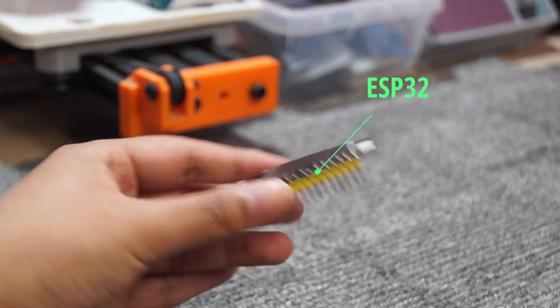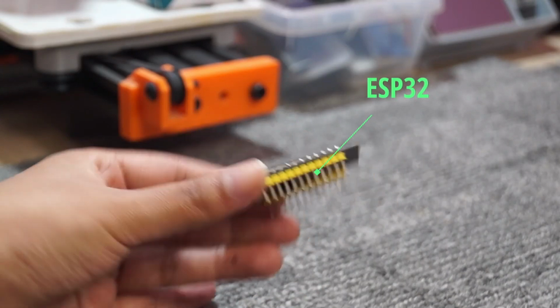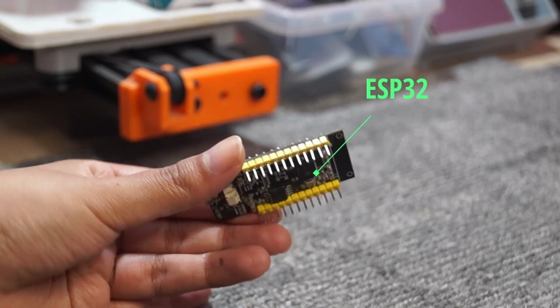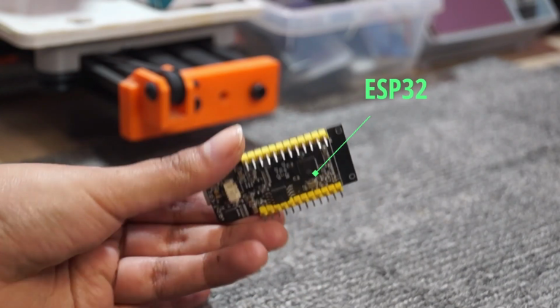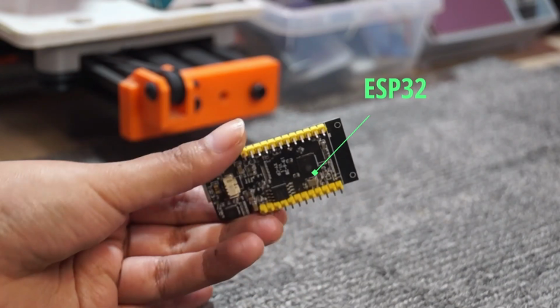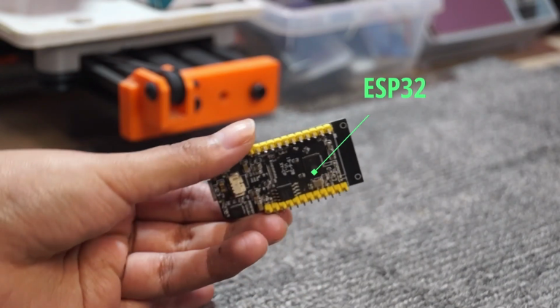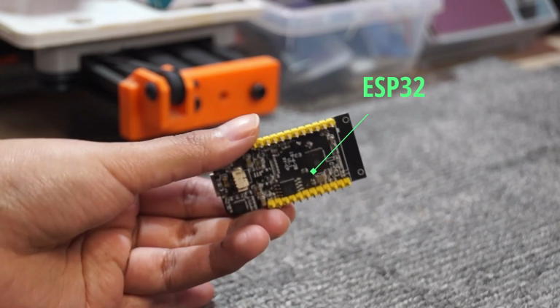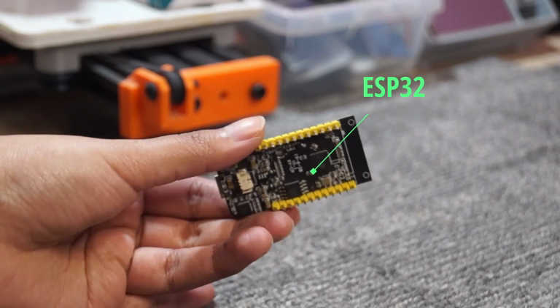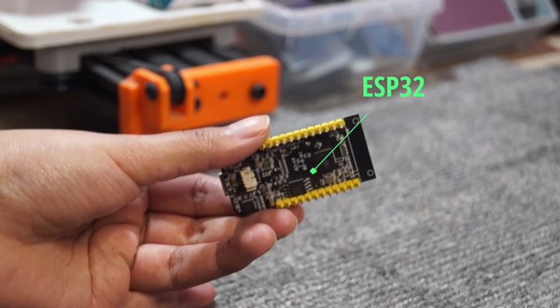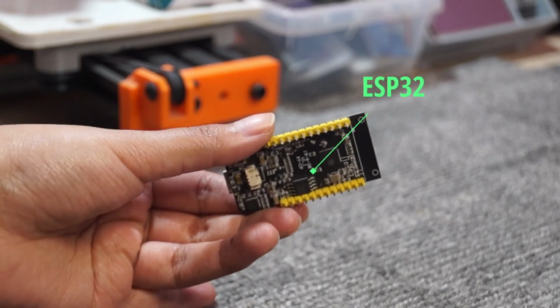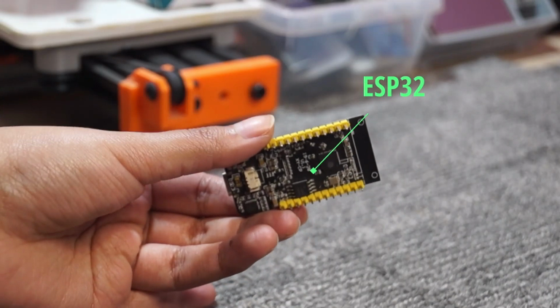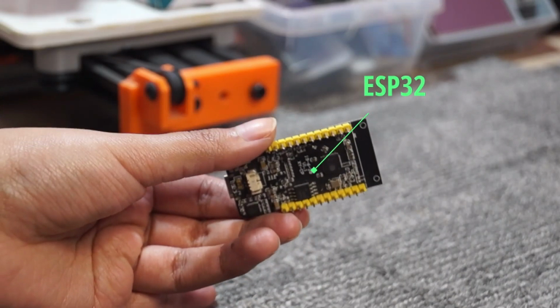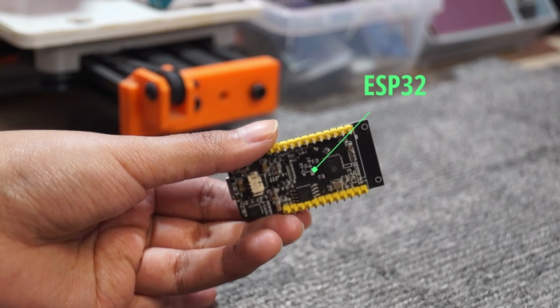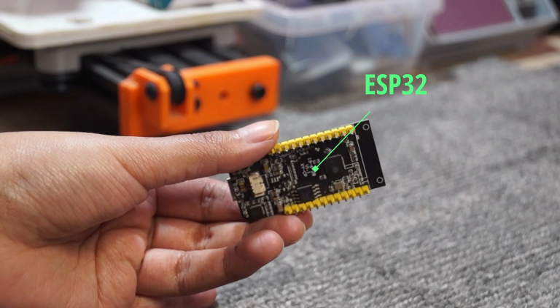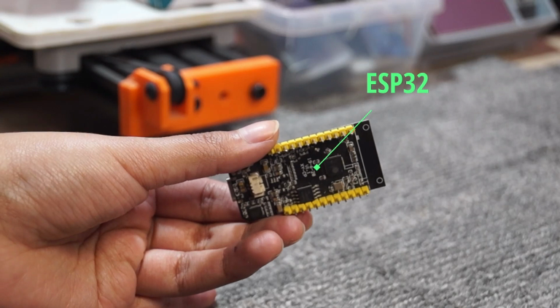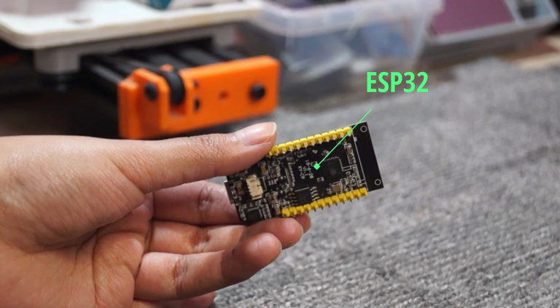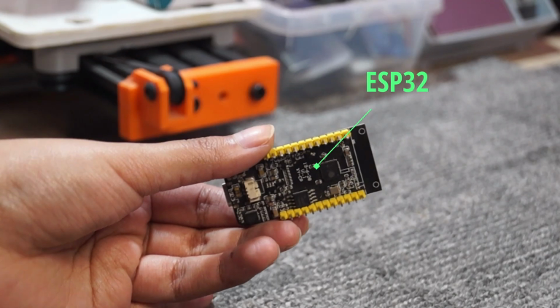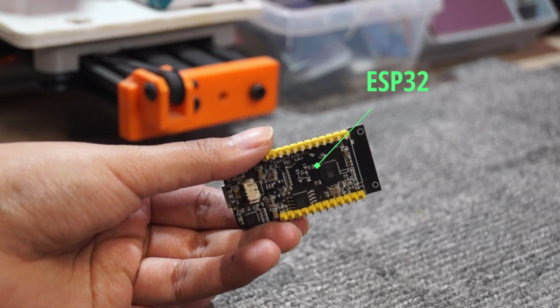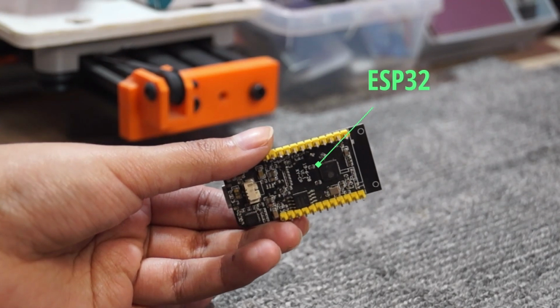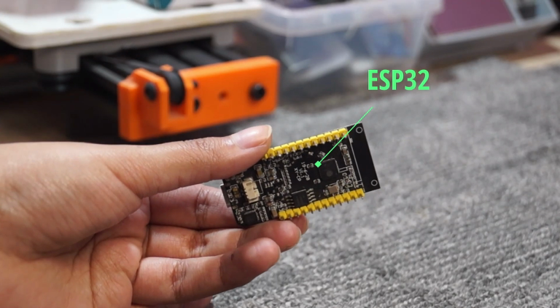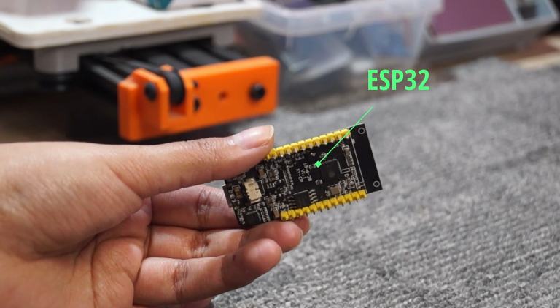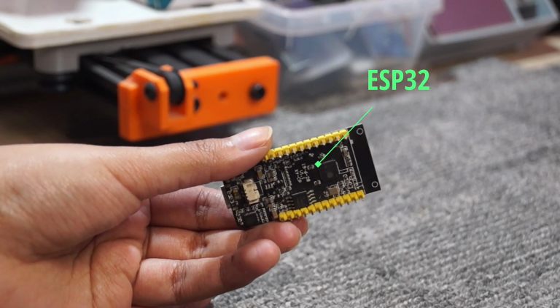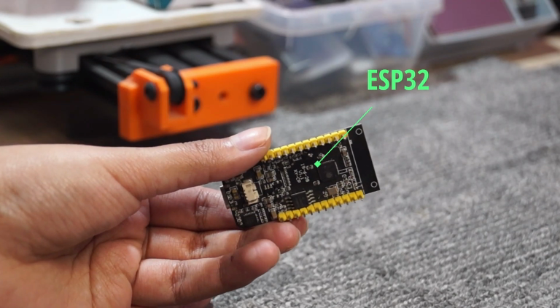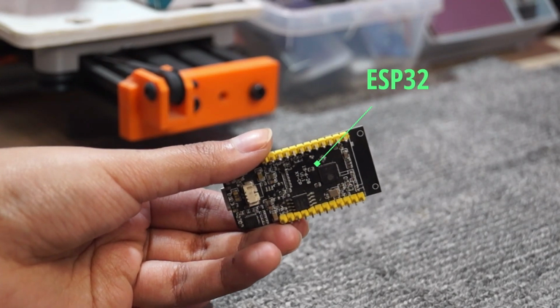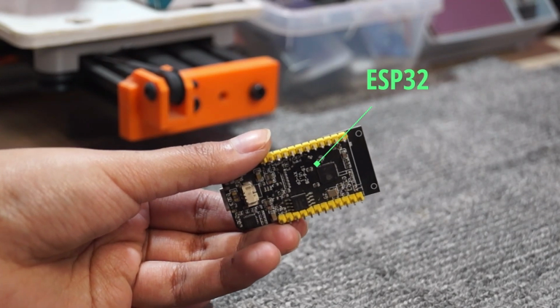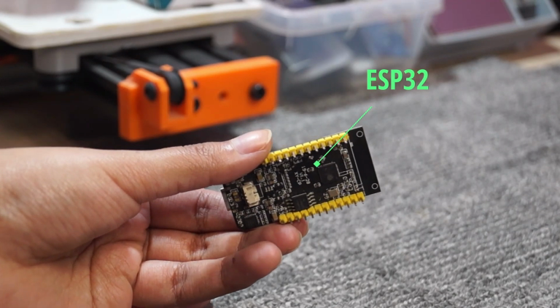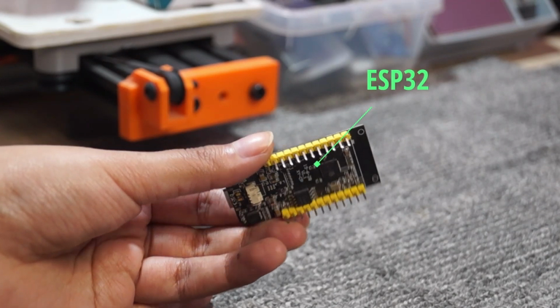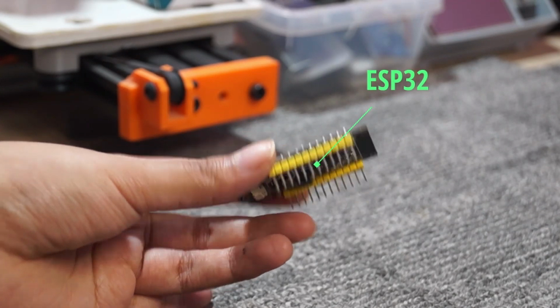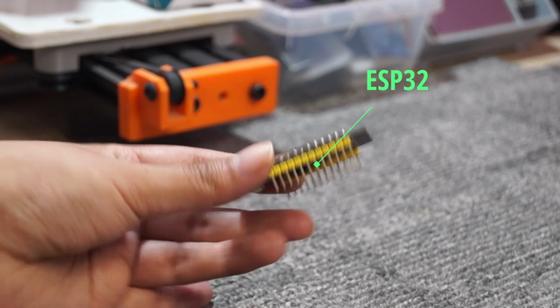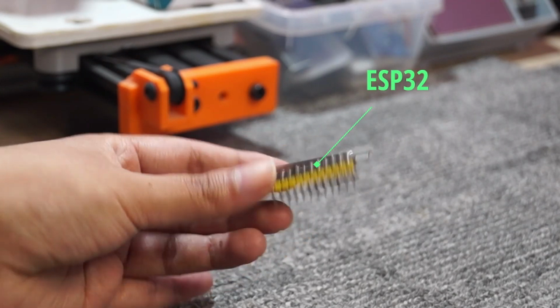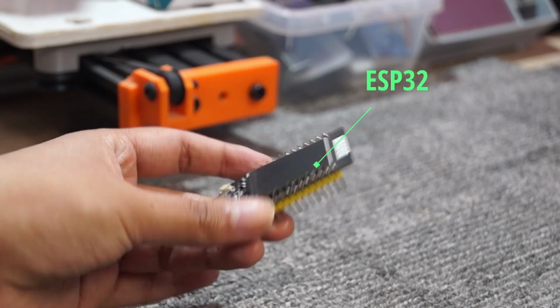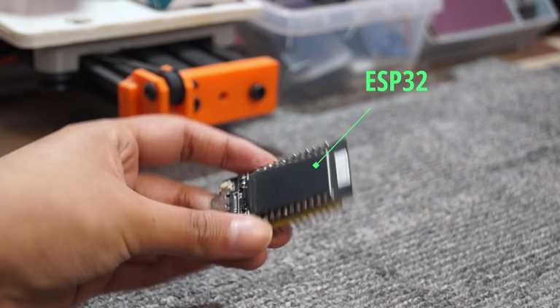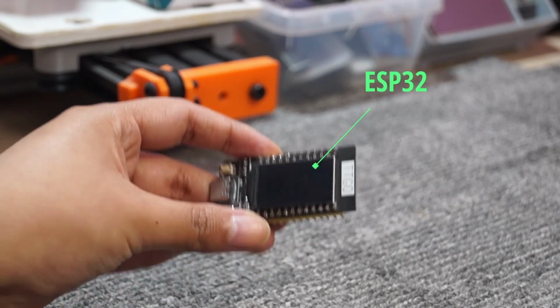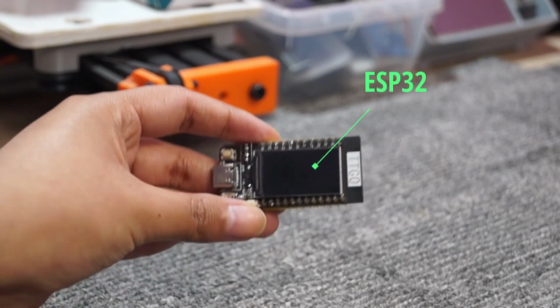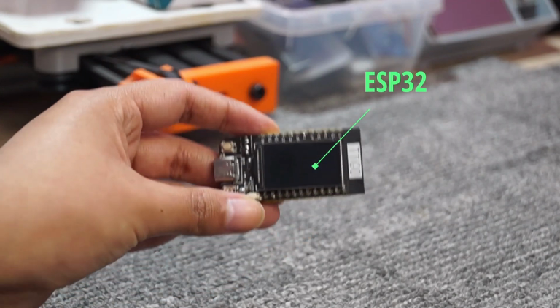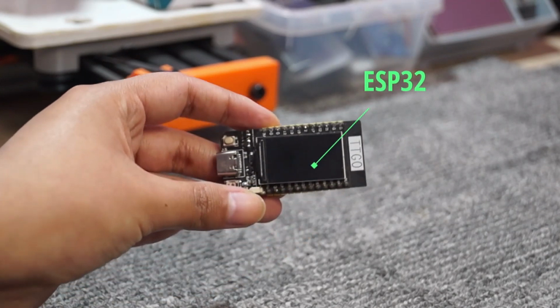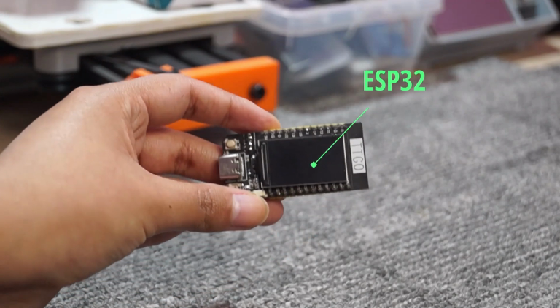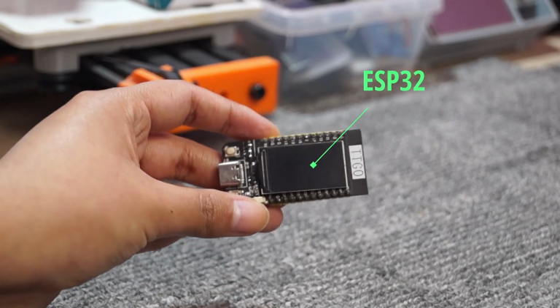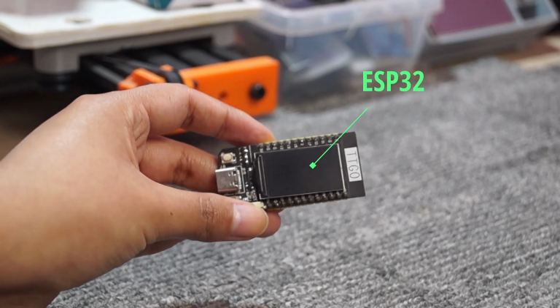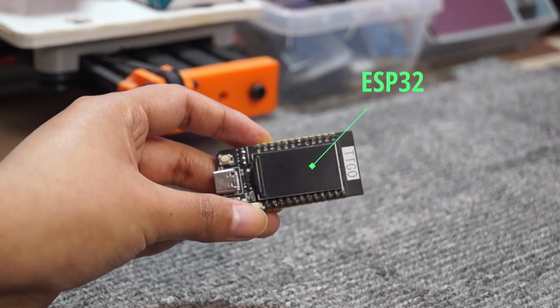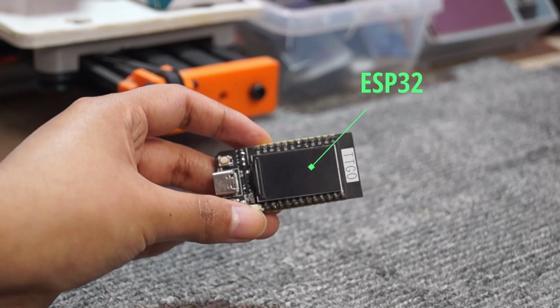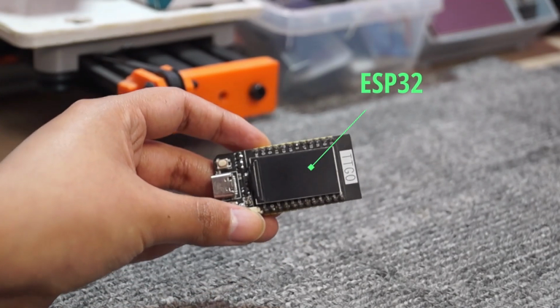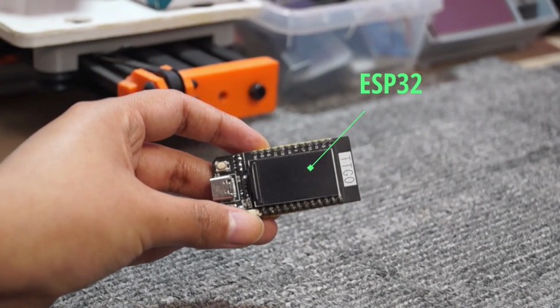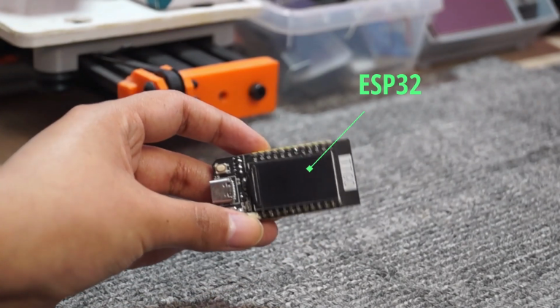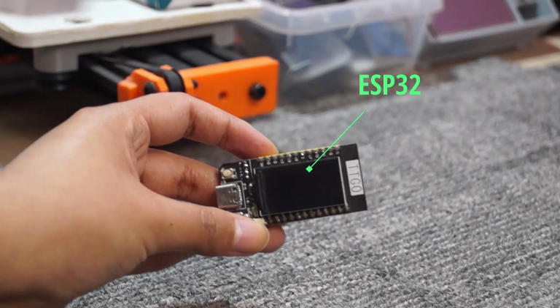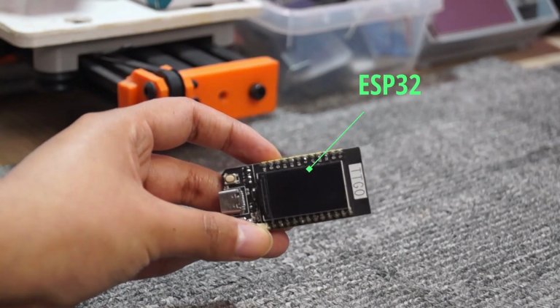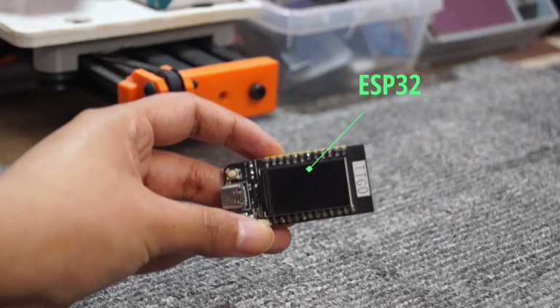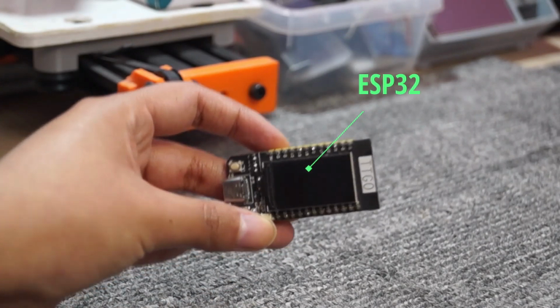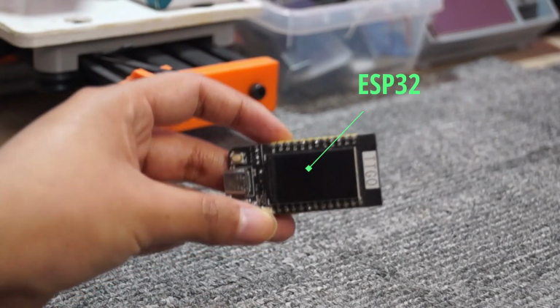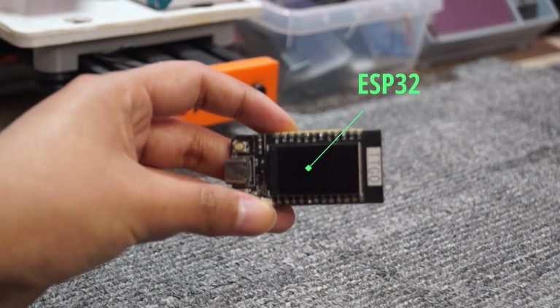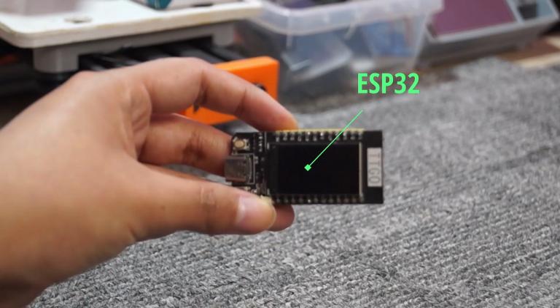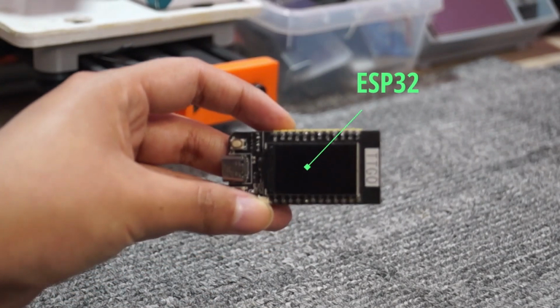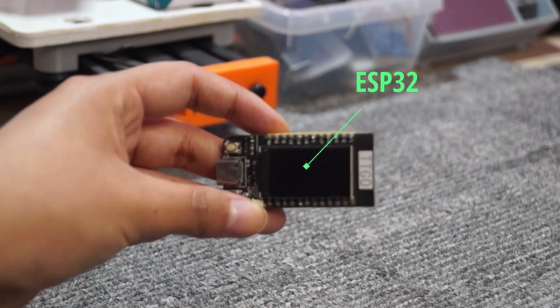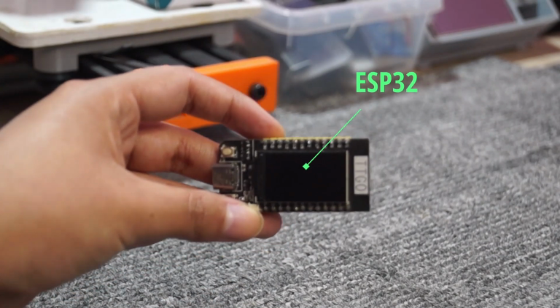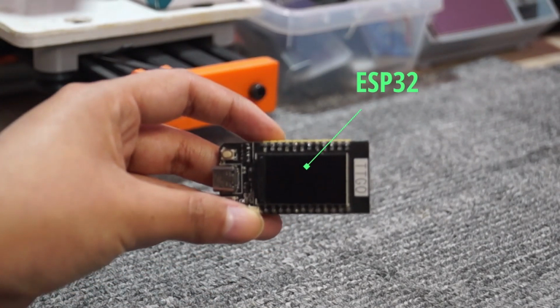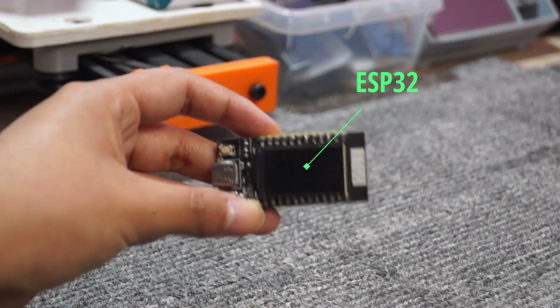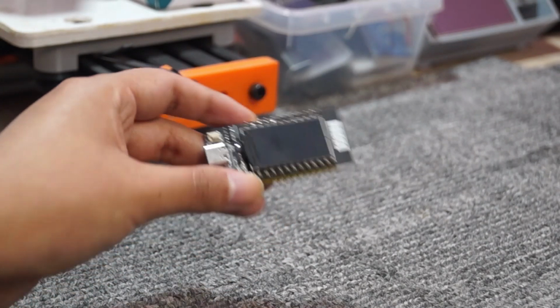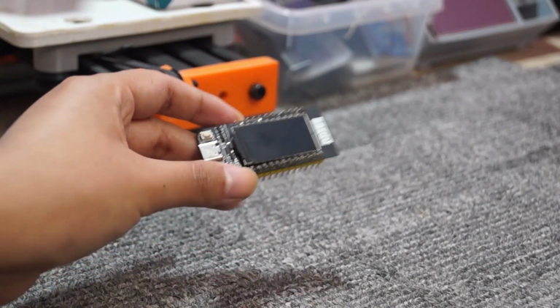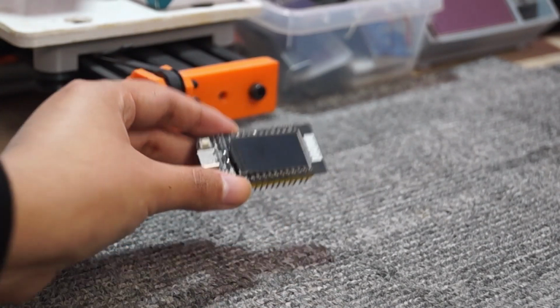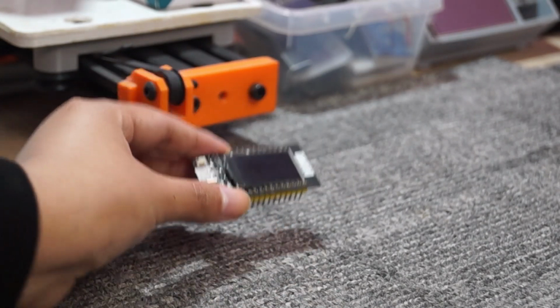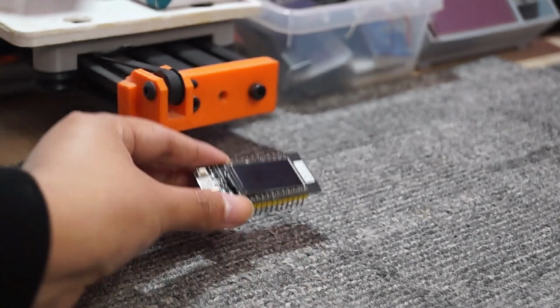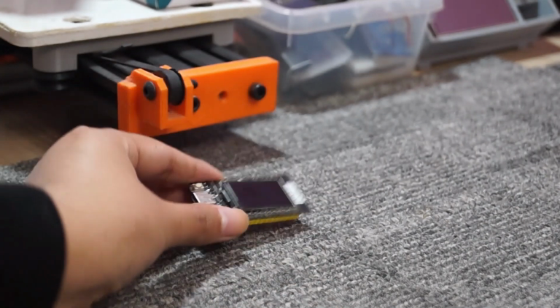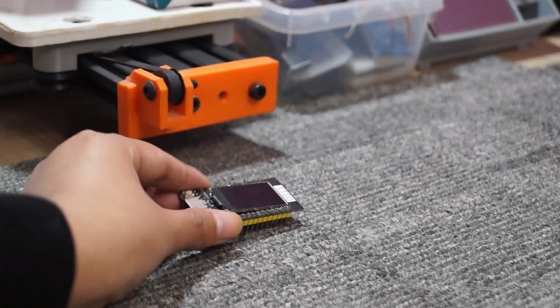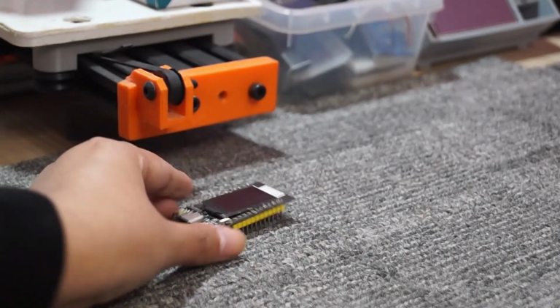In this video, I am going to show you an example of how to drive a 2.4-inch TFT SPI touch display.